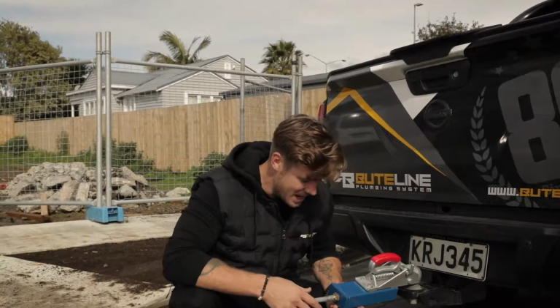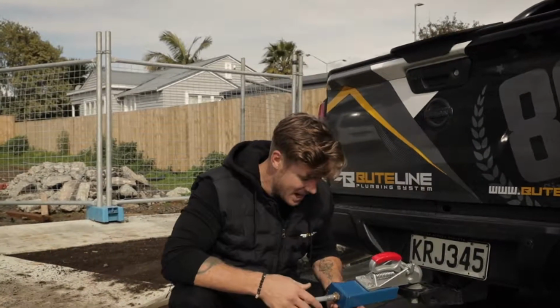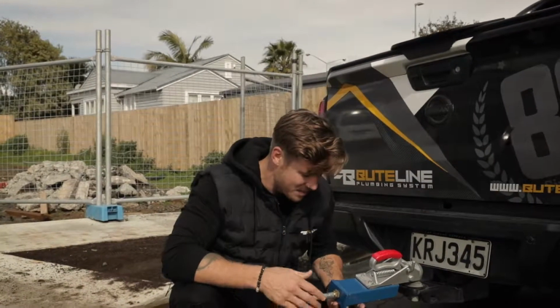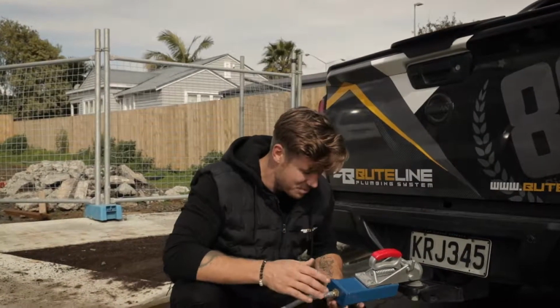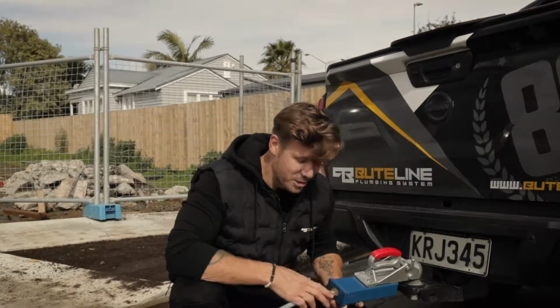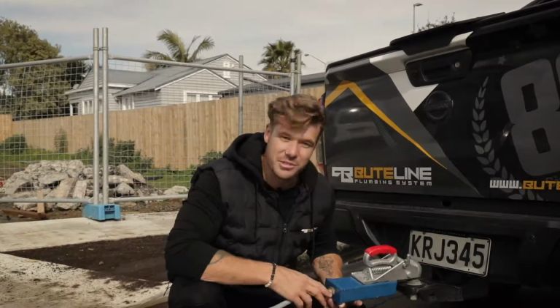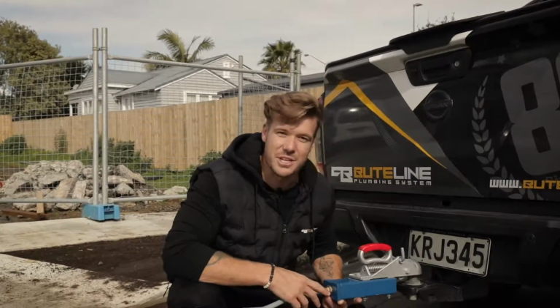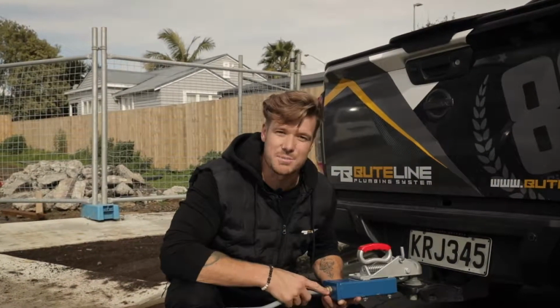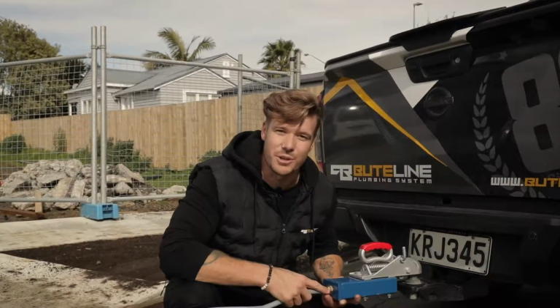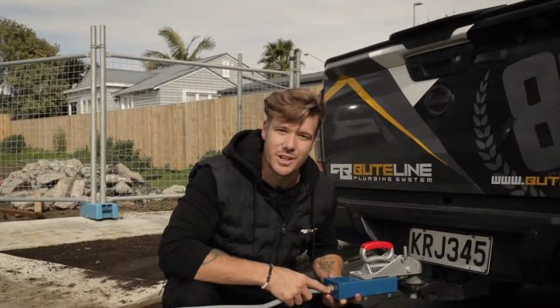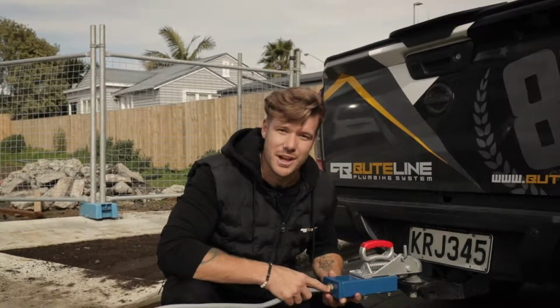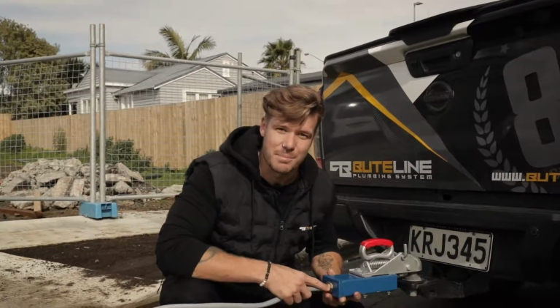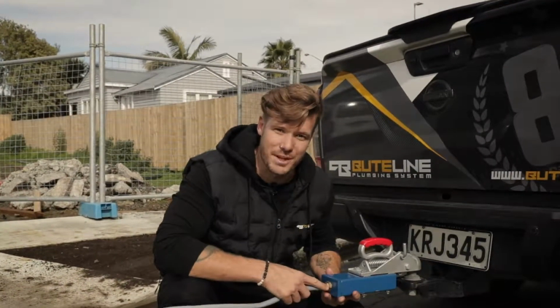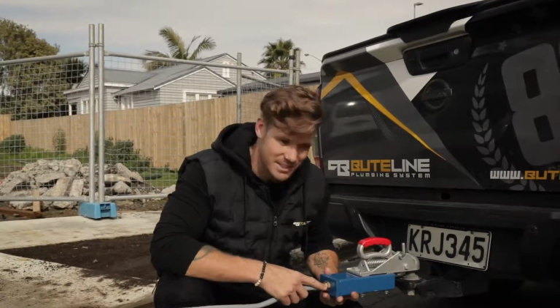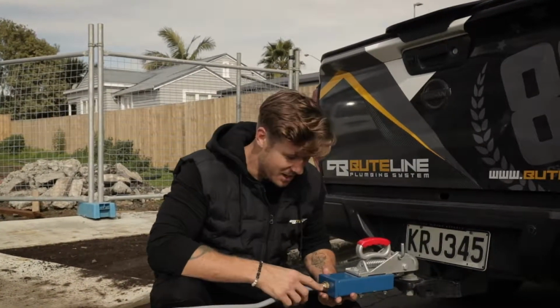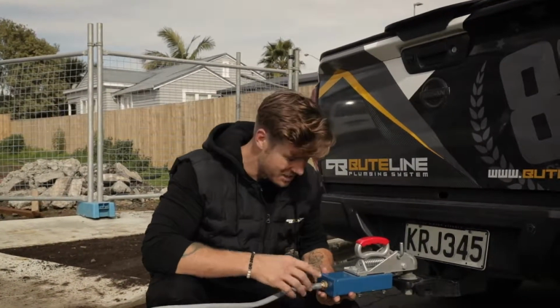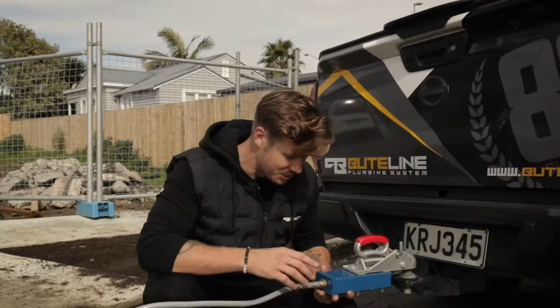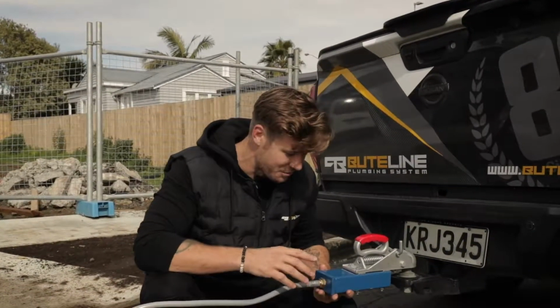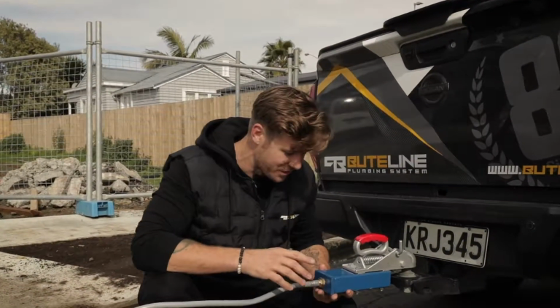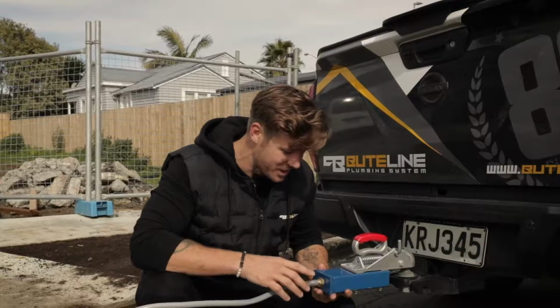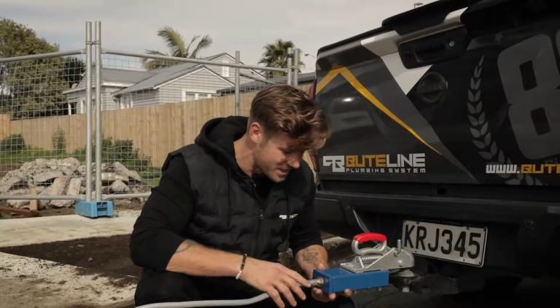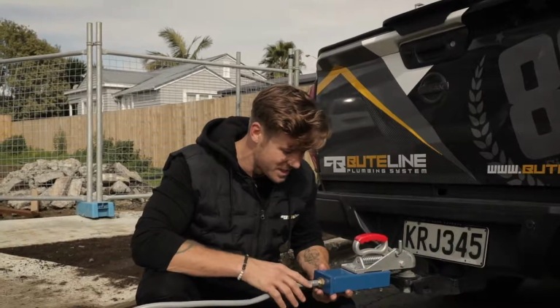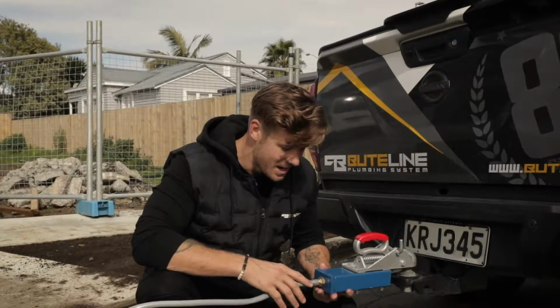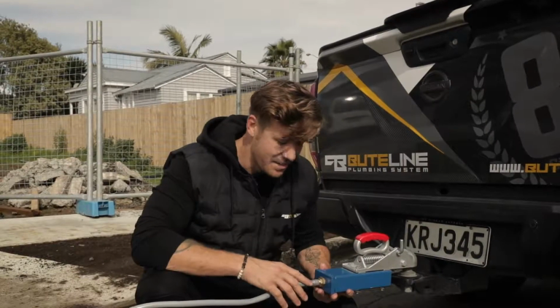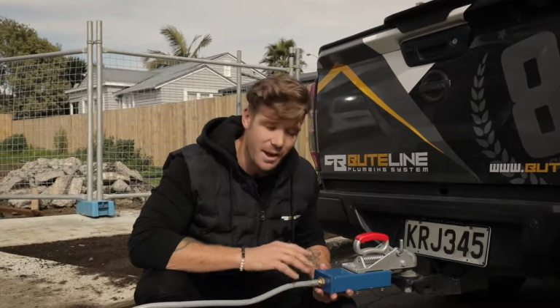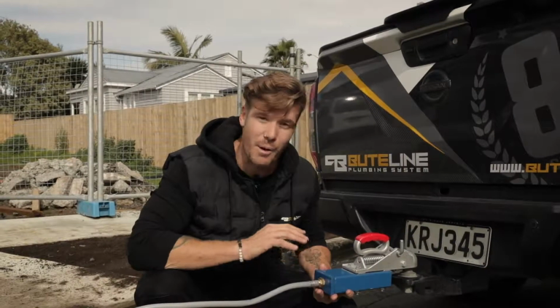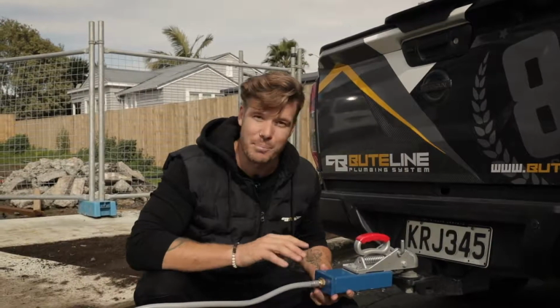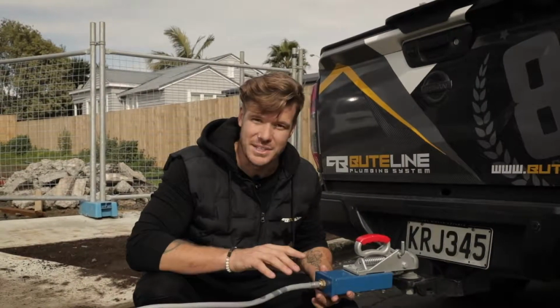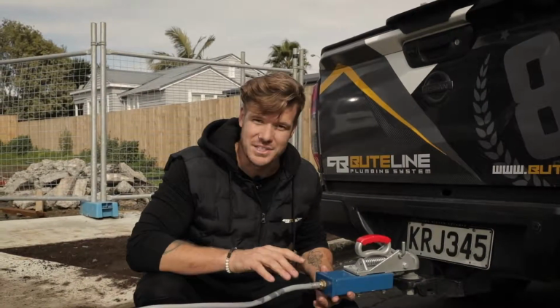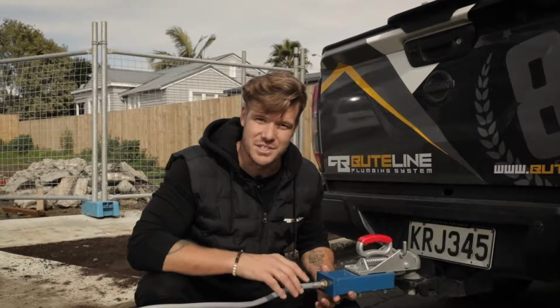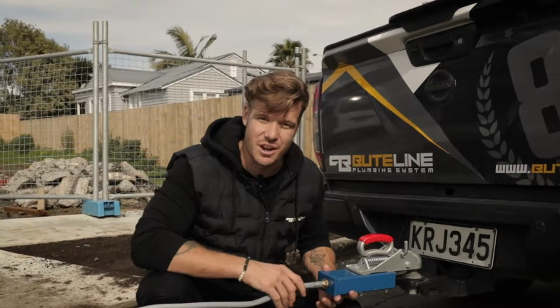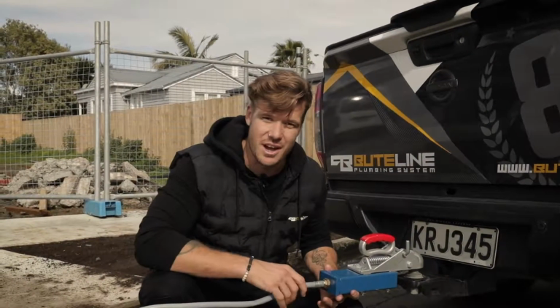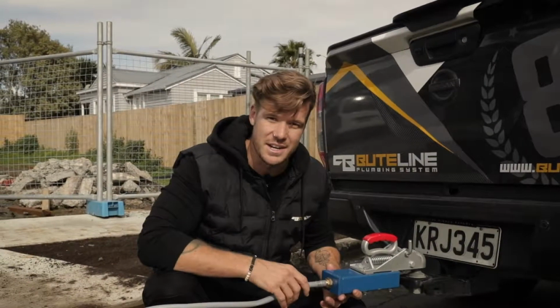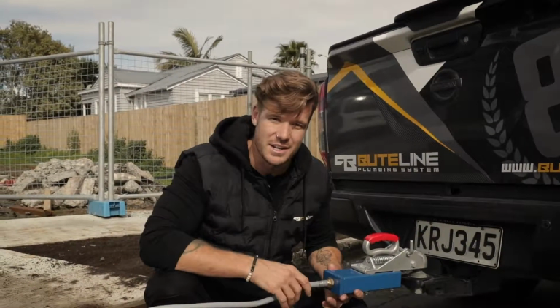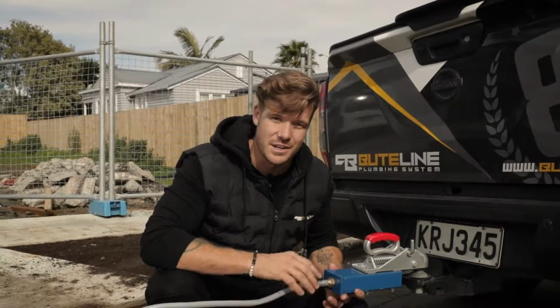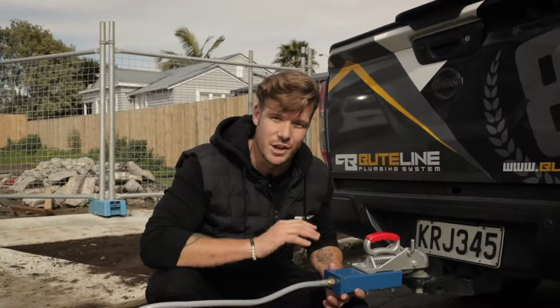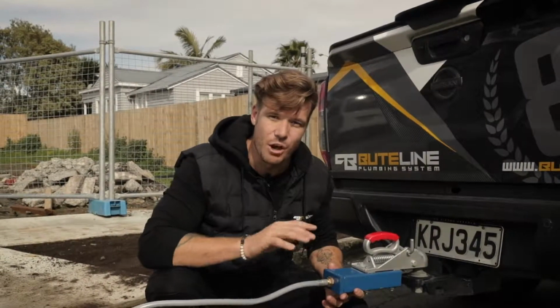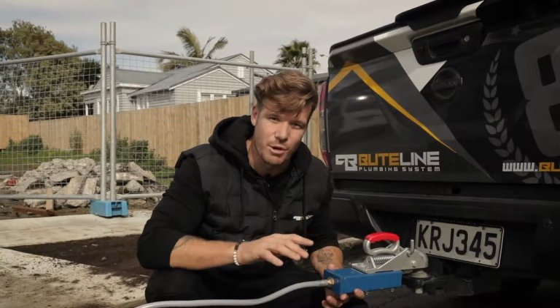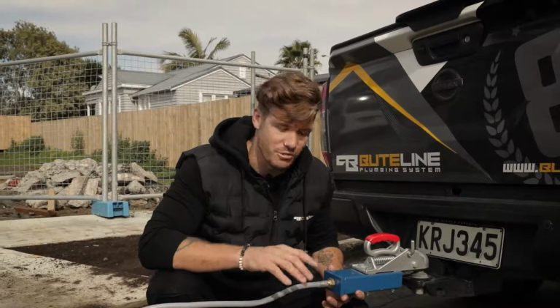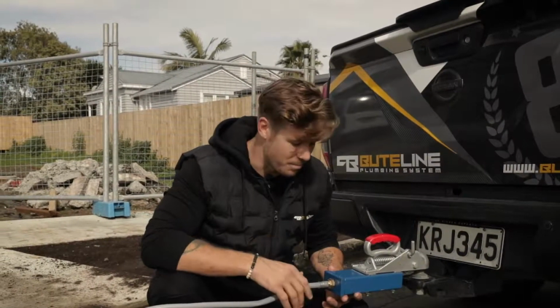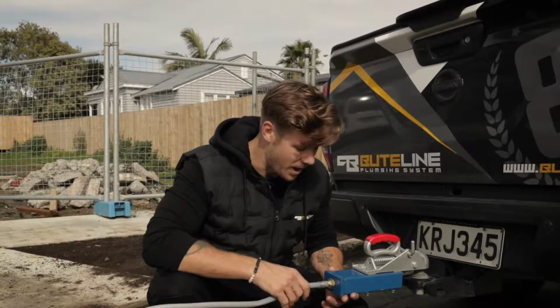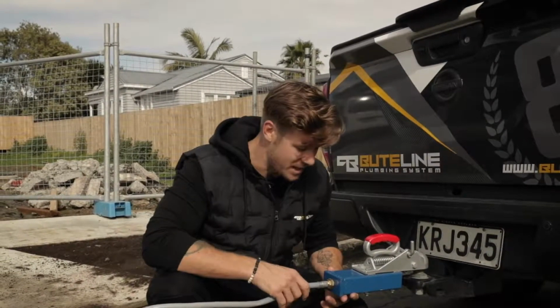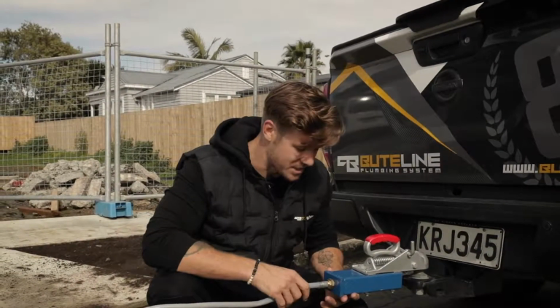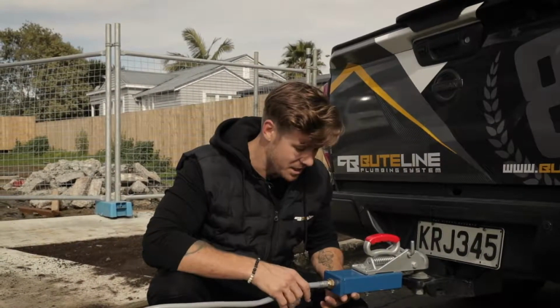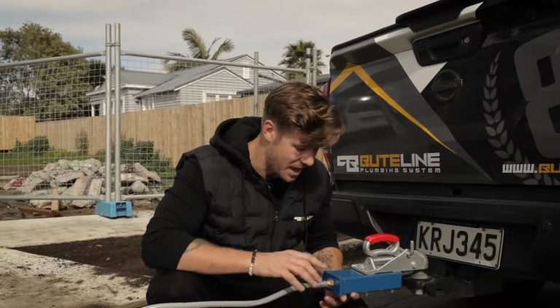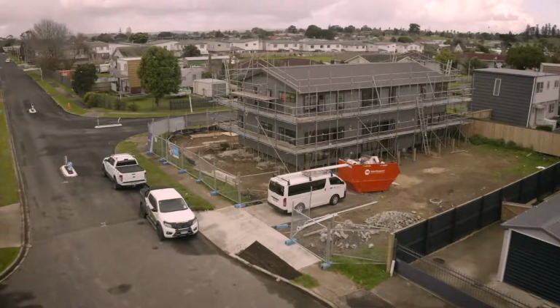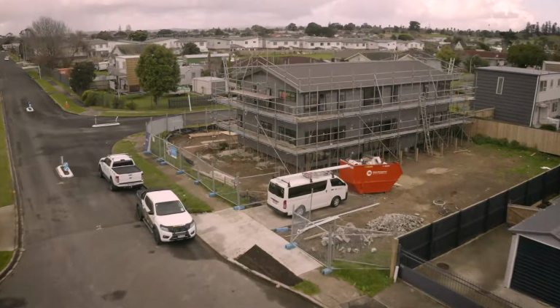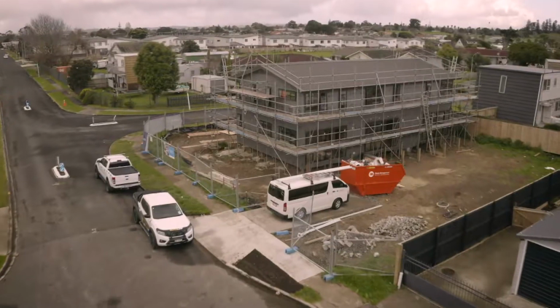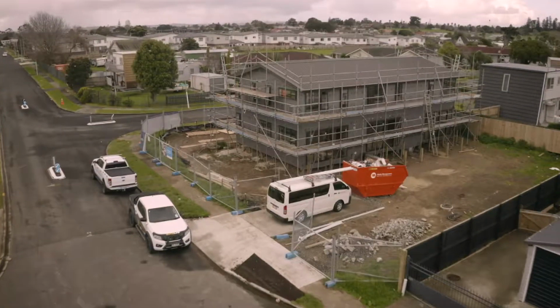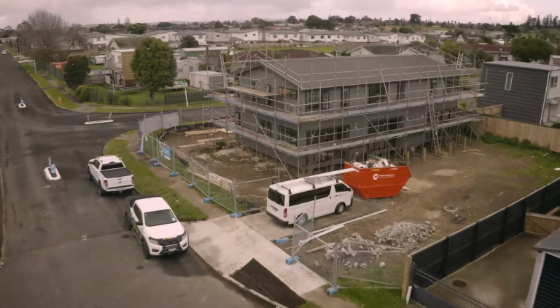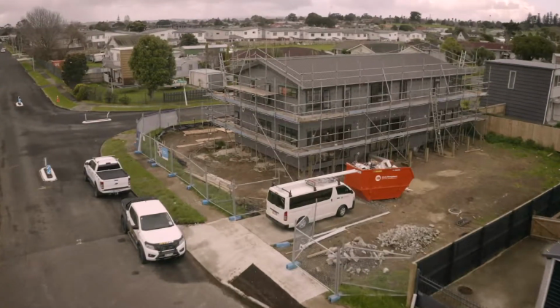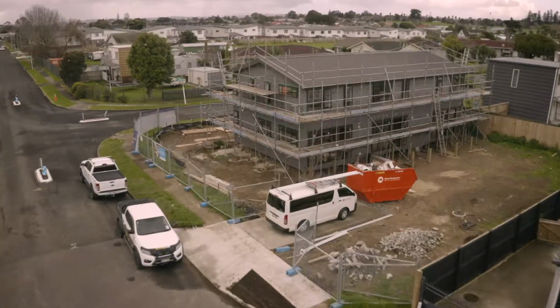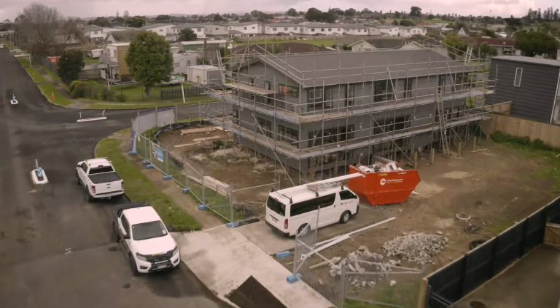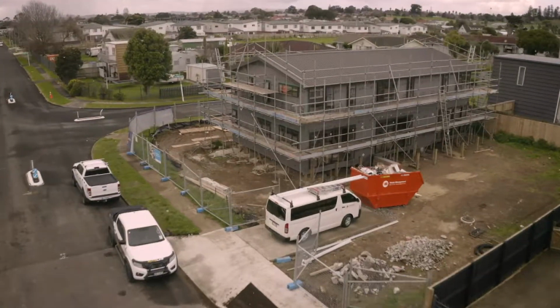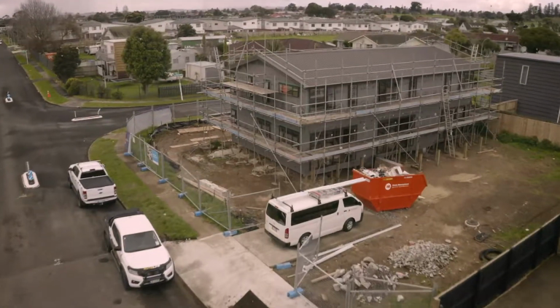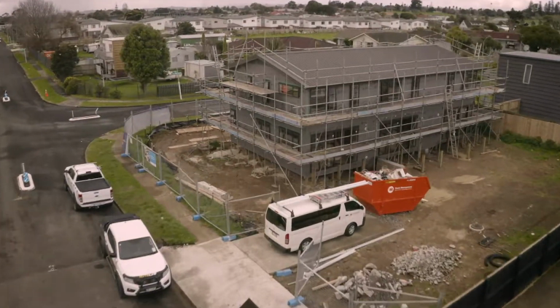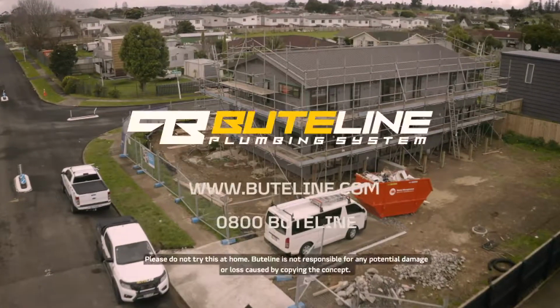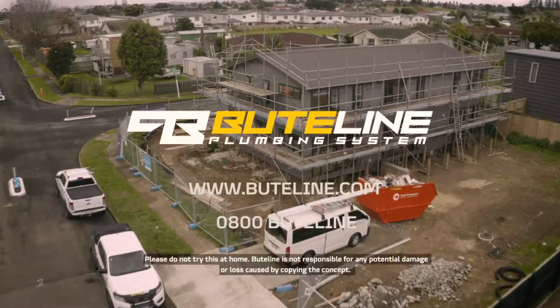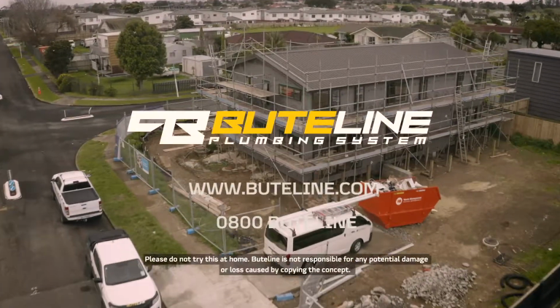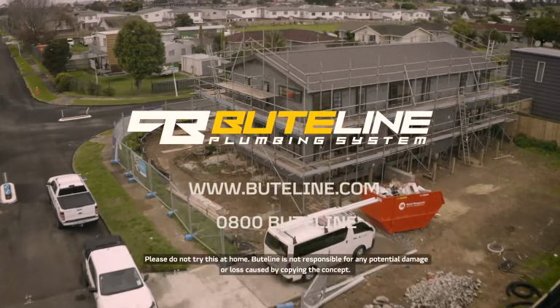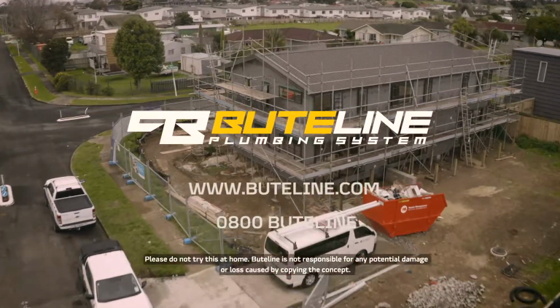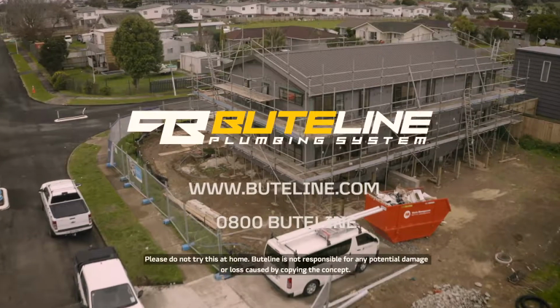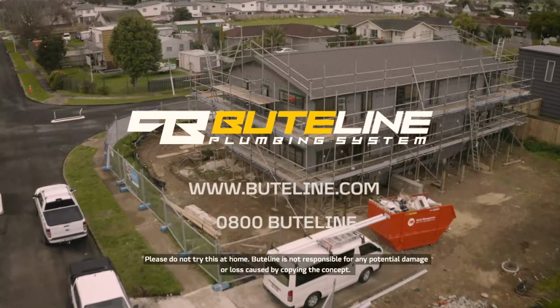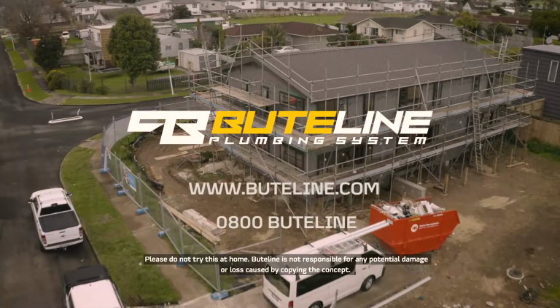The beauty of these Buteline and Pixline joint fittings — they are a one-piece design. No moving parts, so nothing's prone to slipping off. Absolutely incredible. Thank you very much.